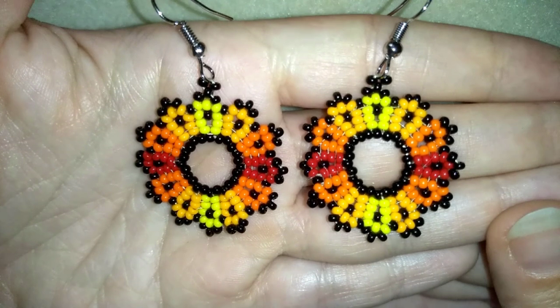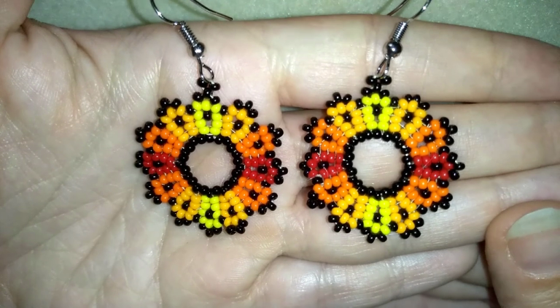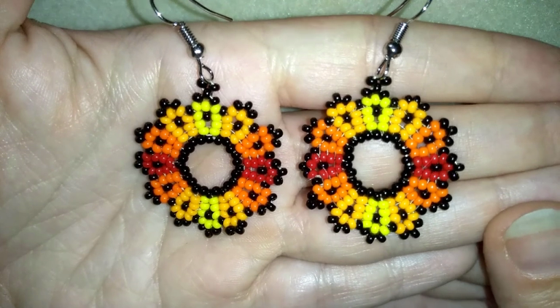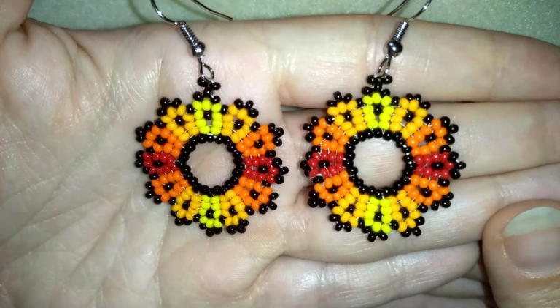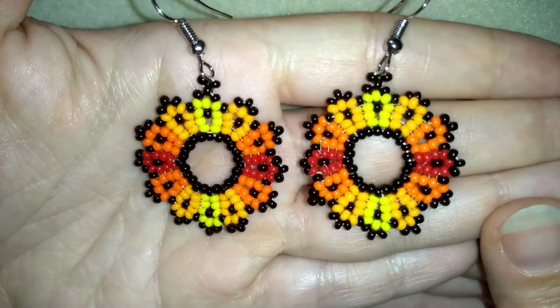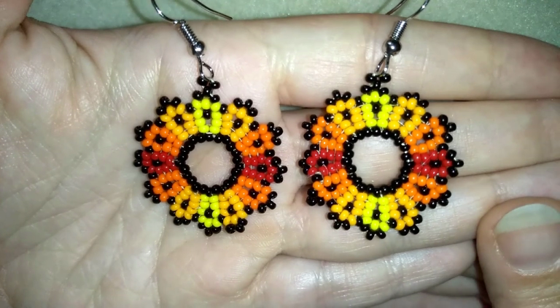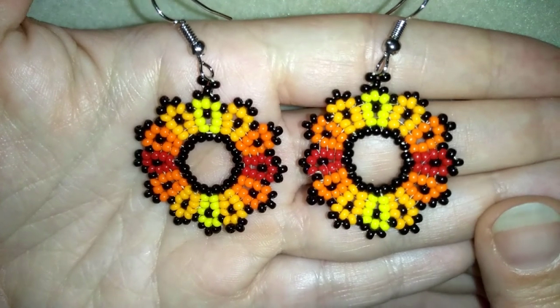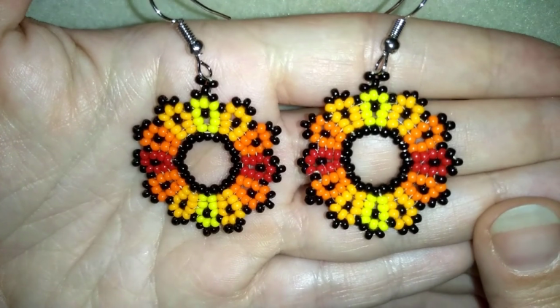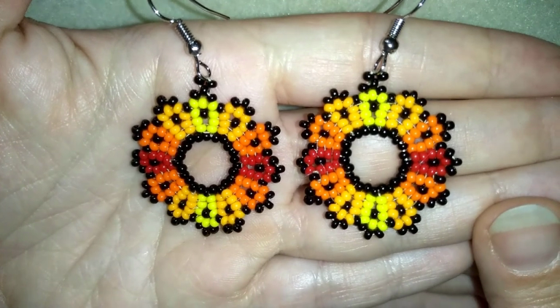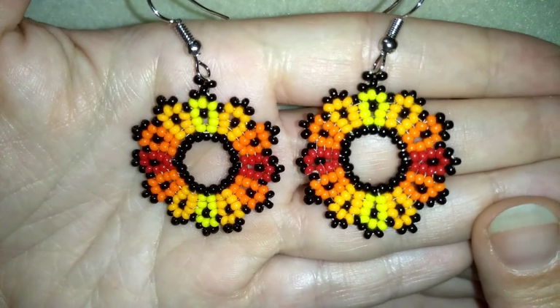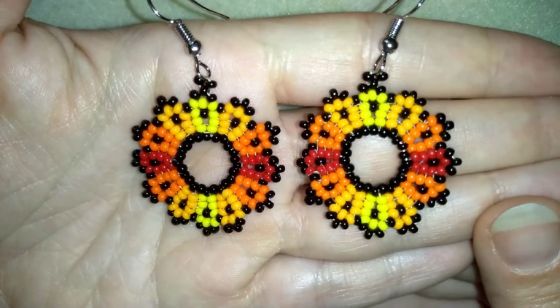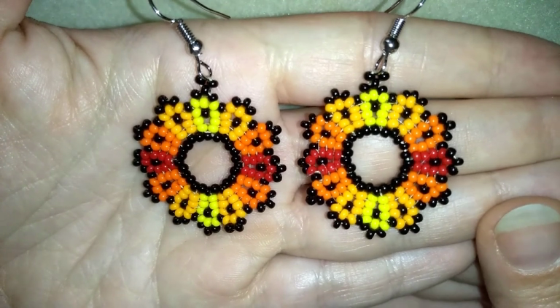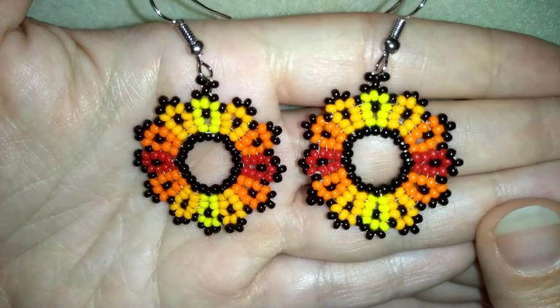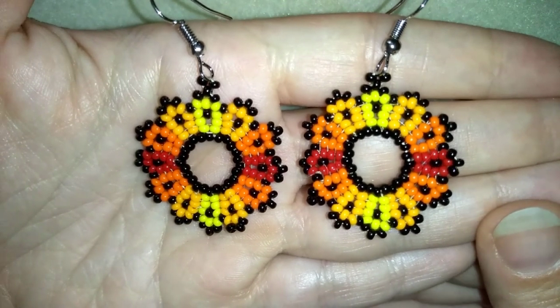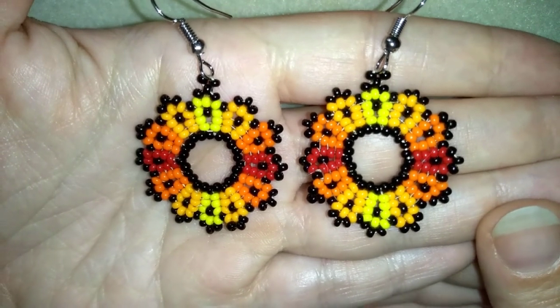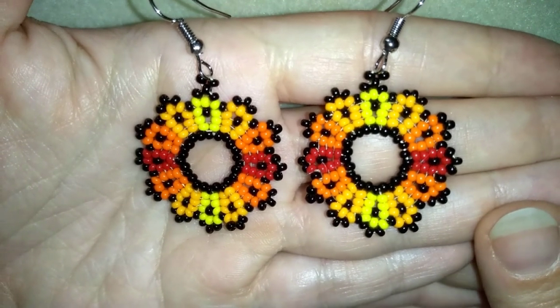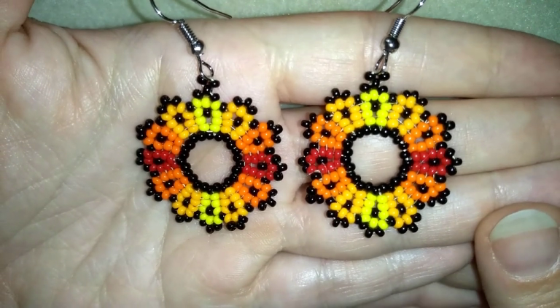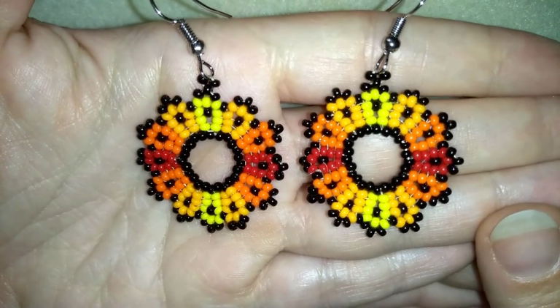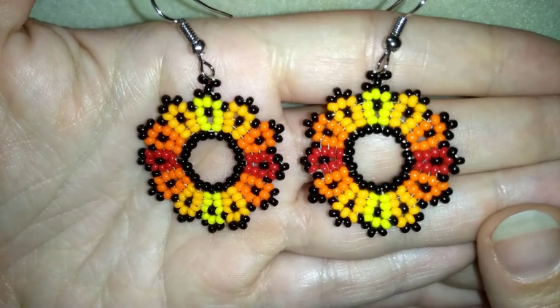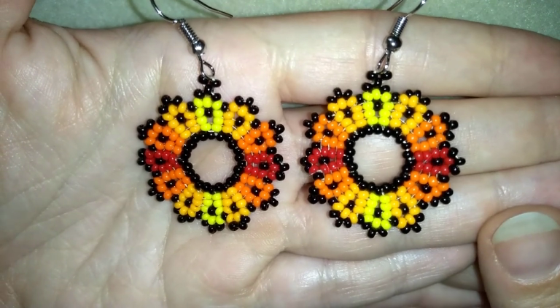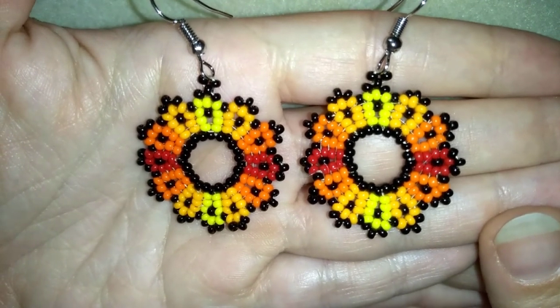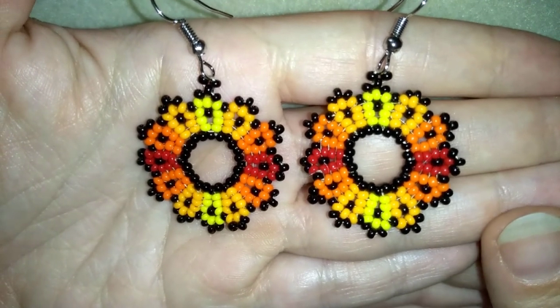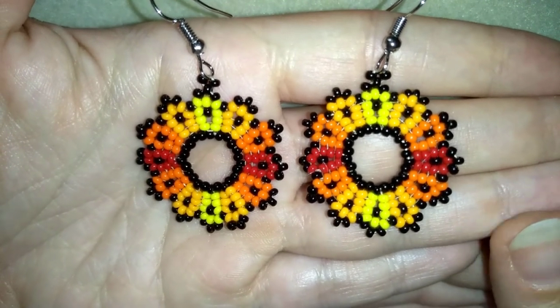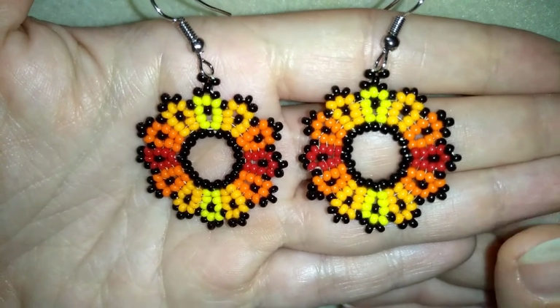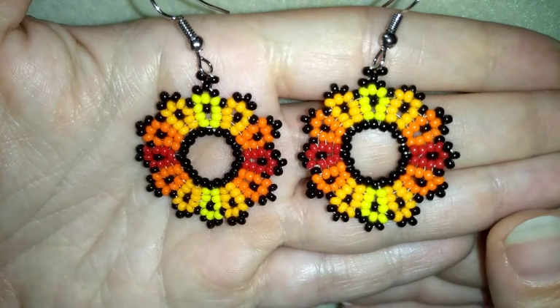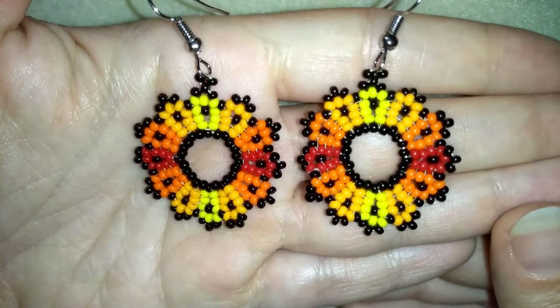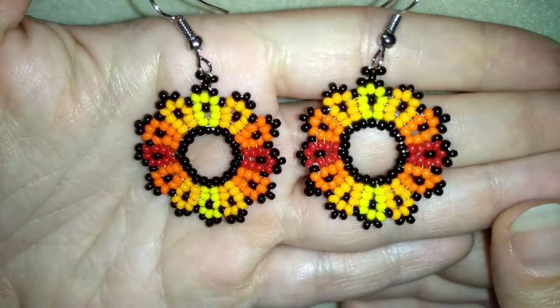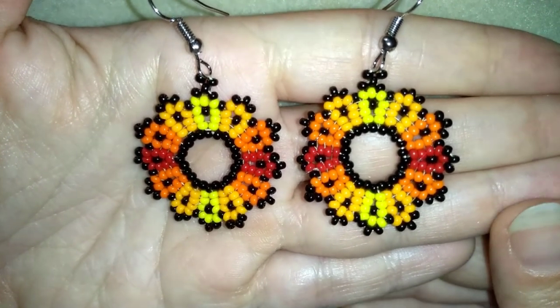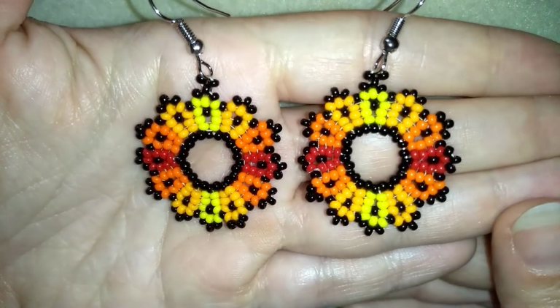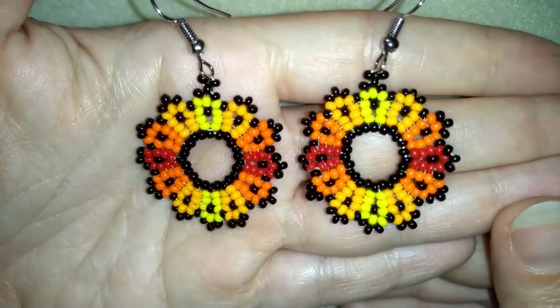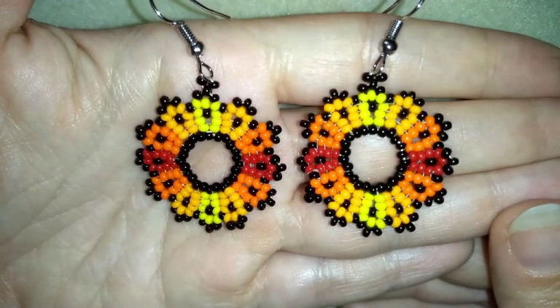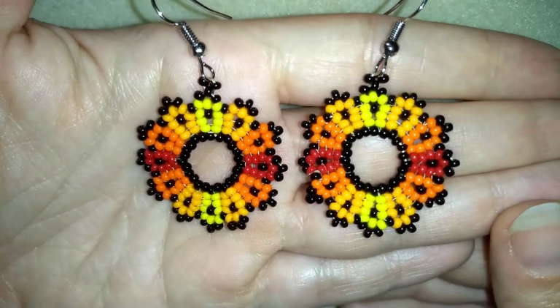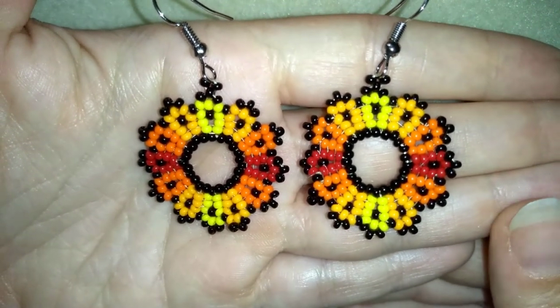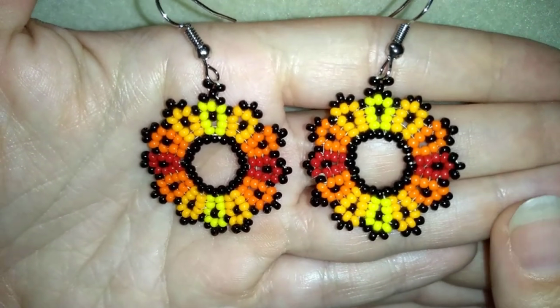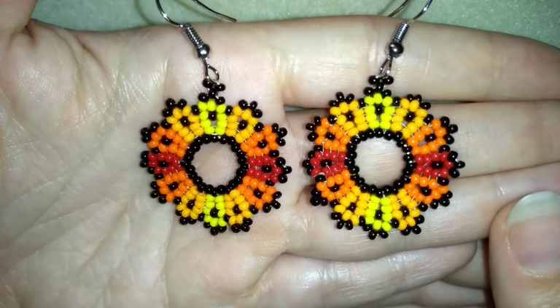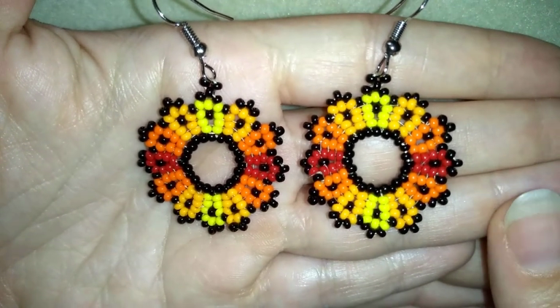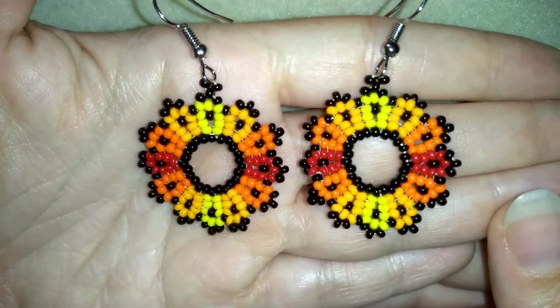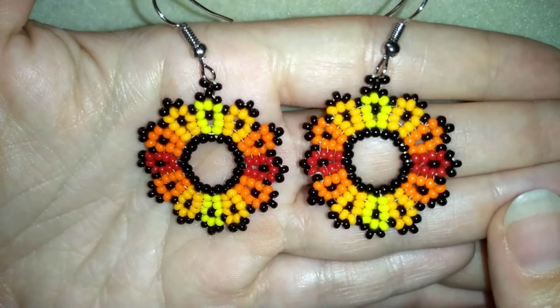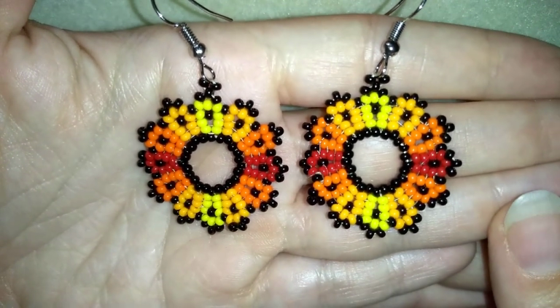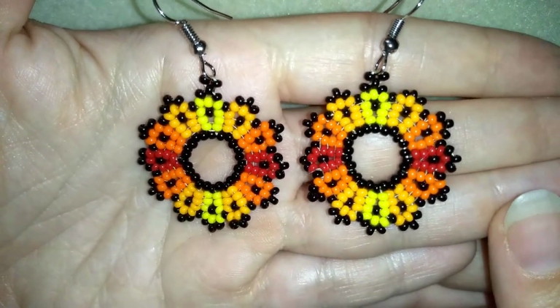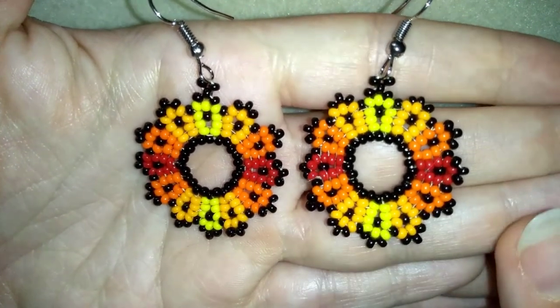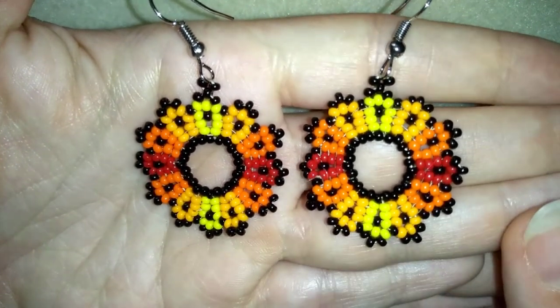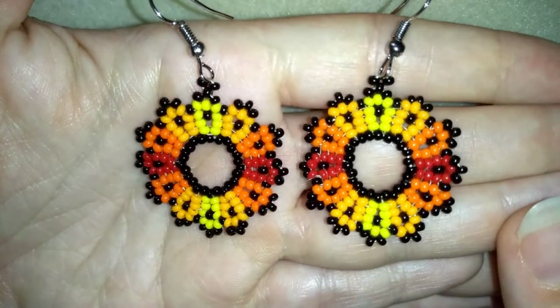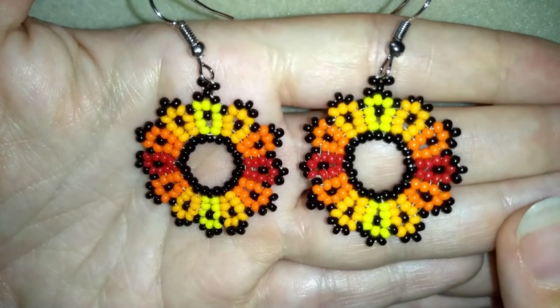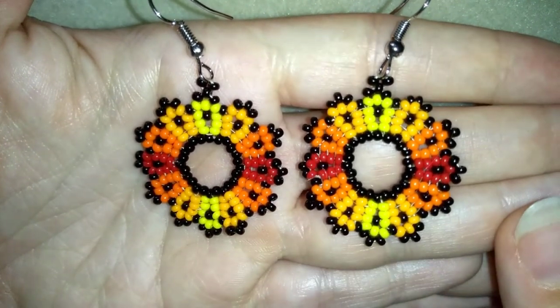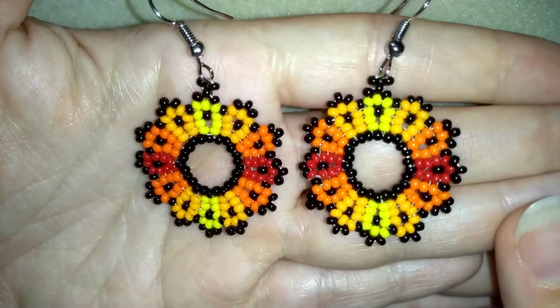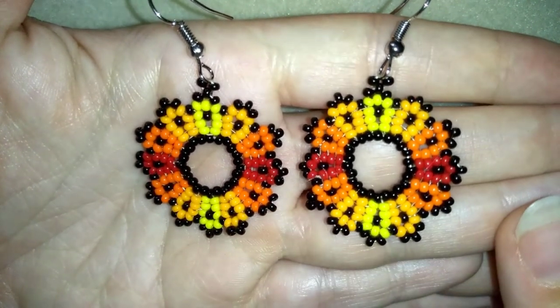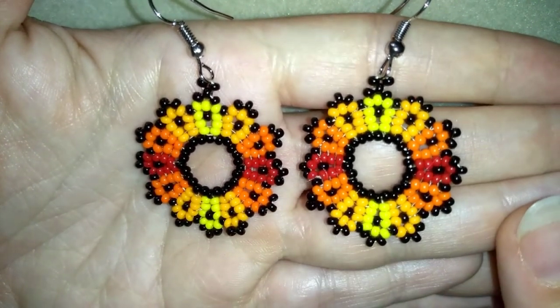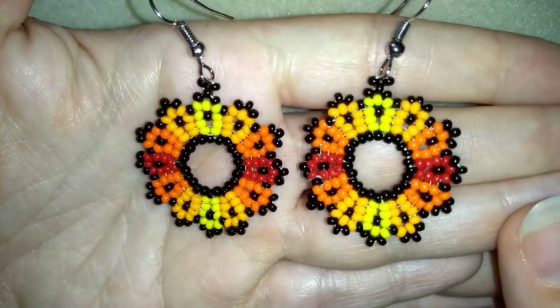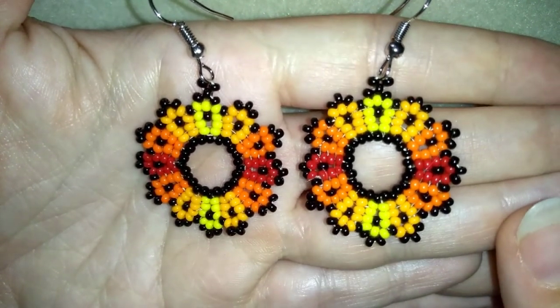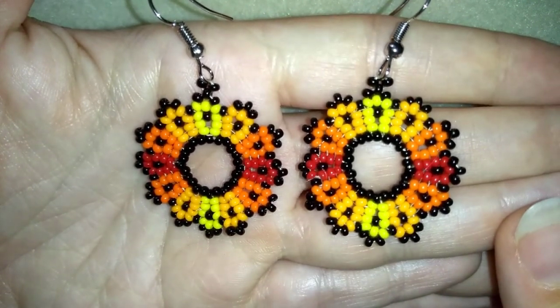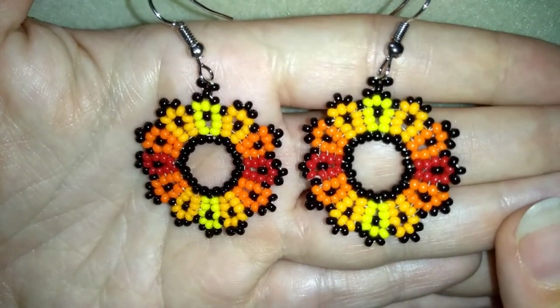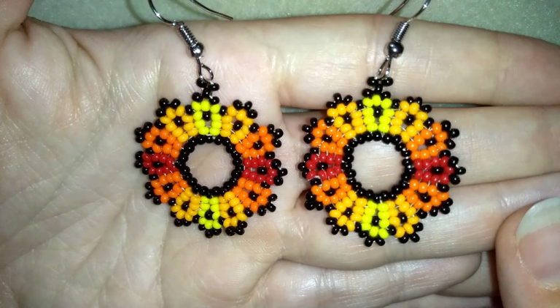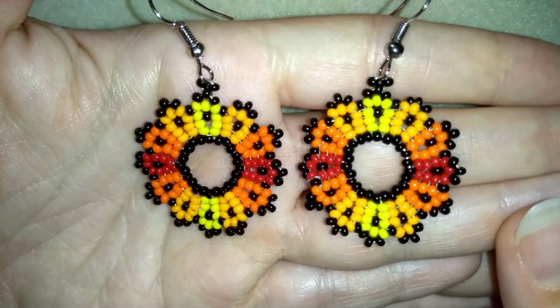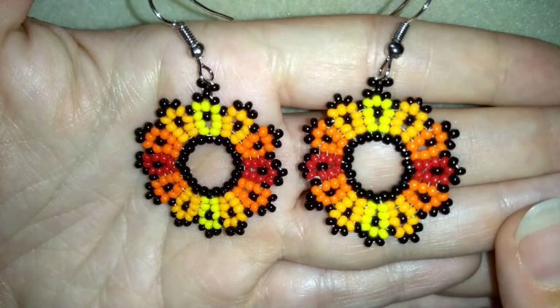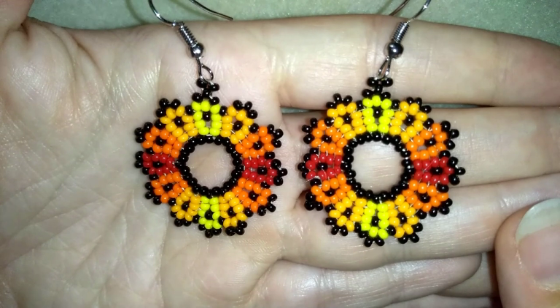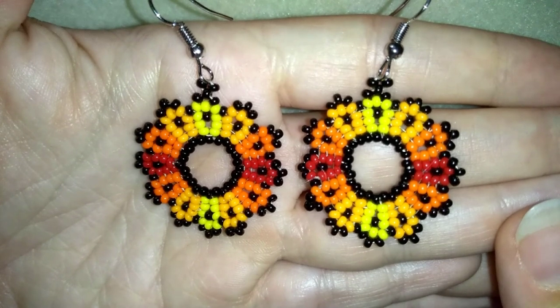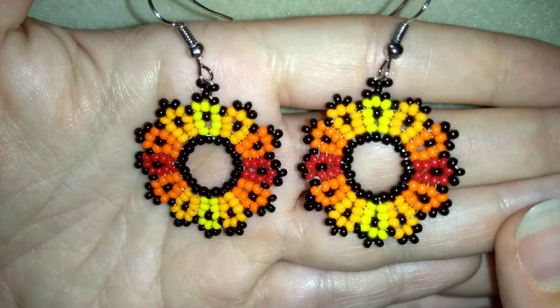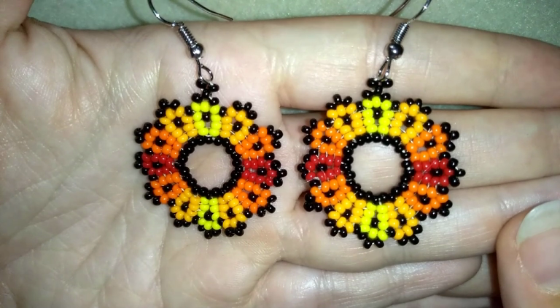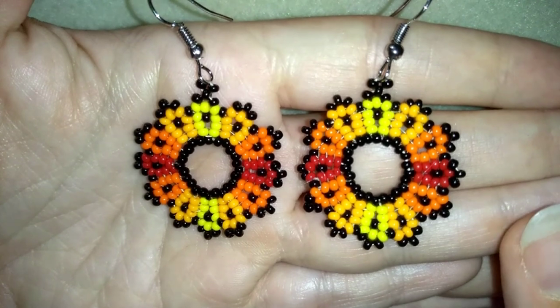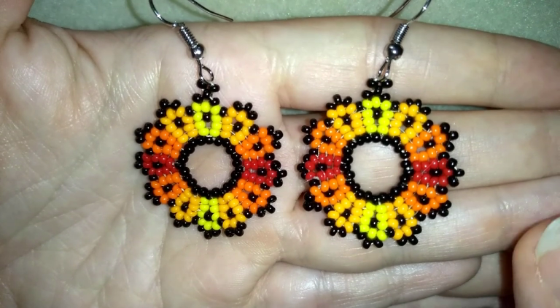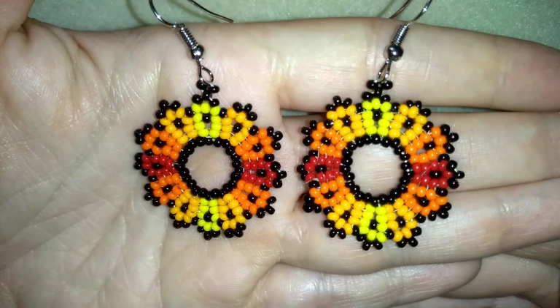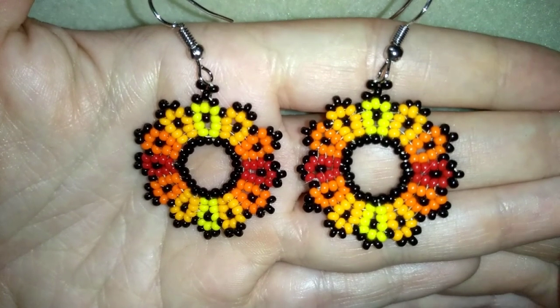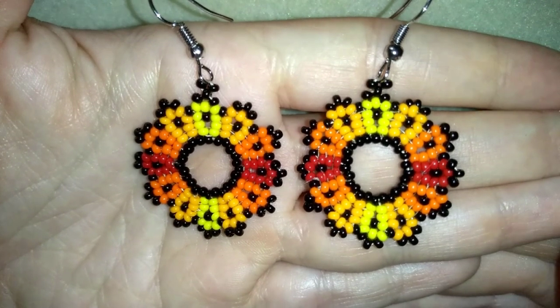I'm also using really simple stuff — only 11-0 seed beads. You could use 10-0s if you want, and that's it.